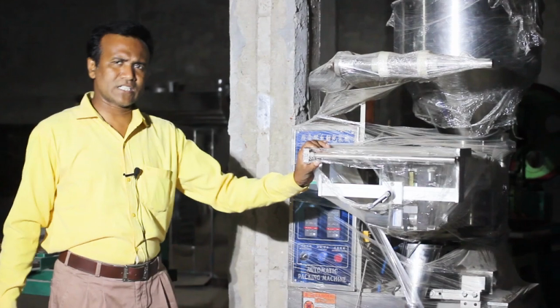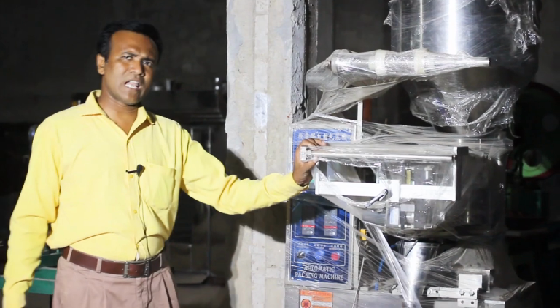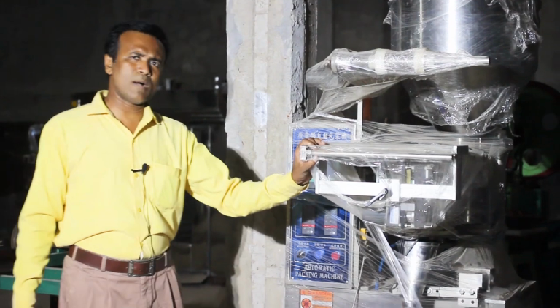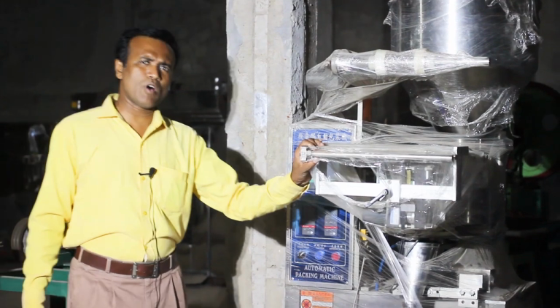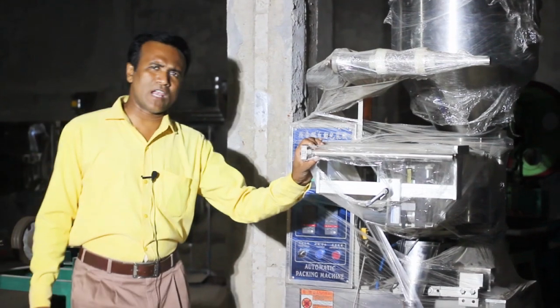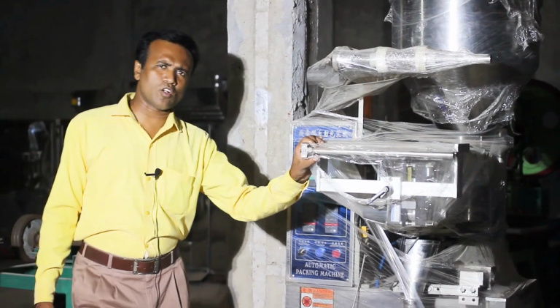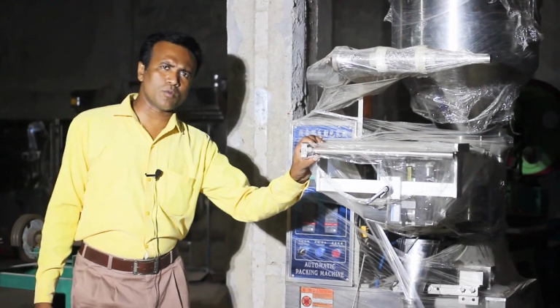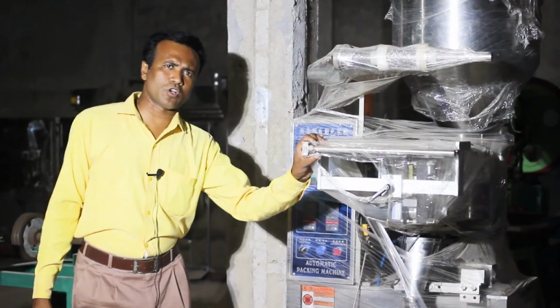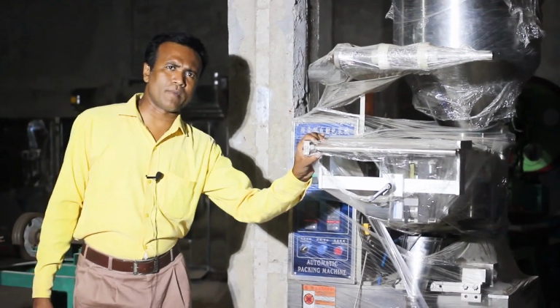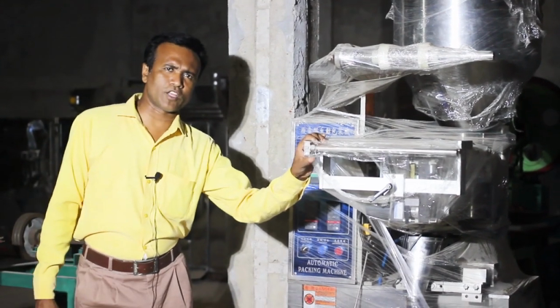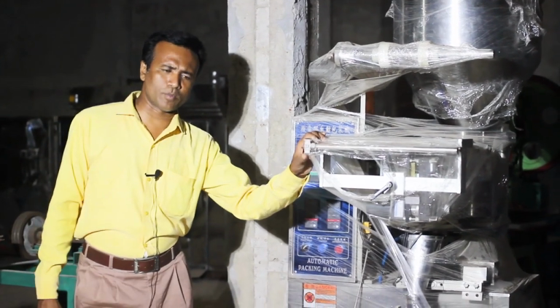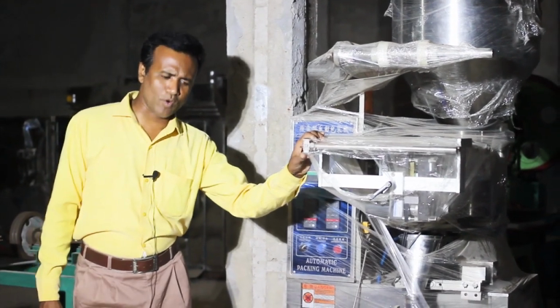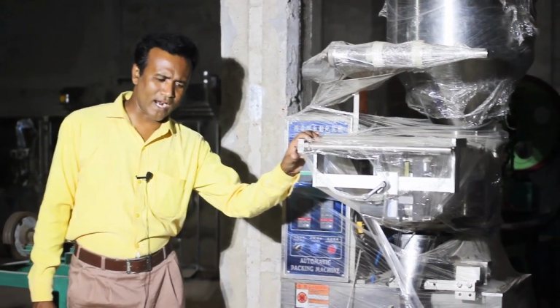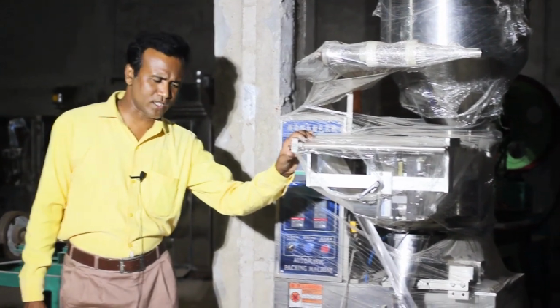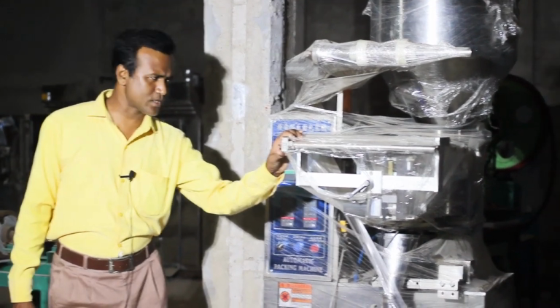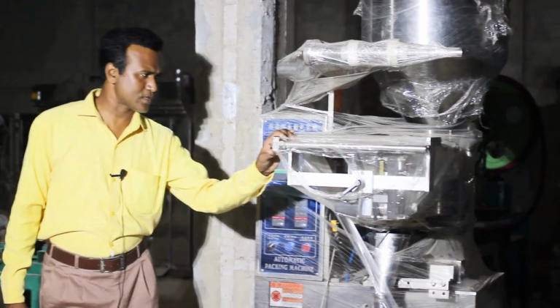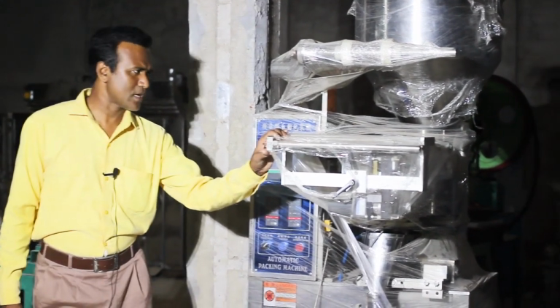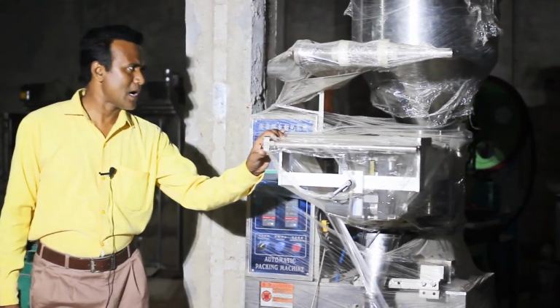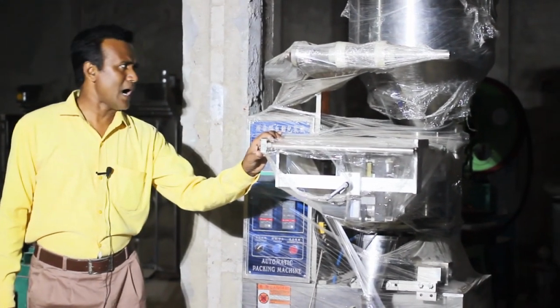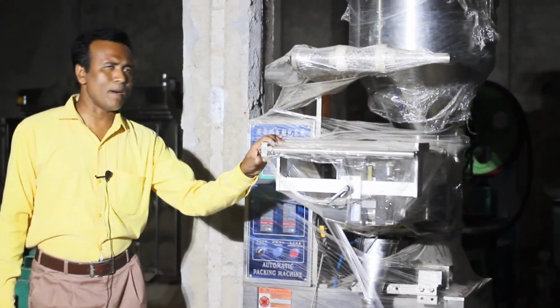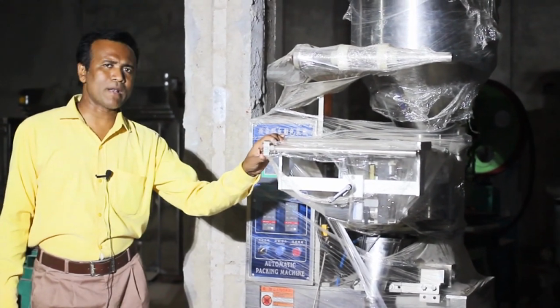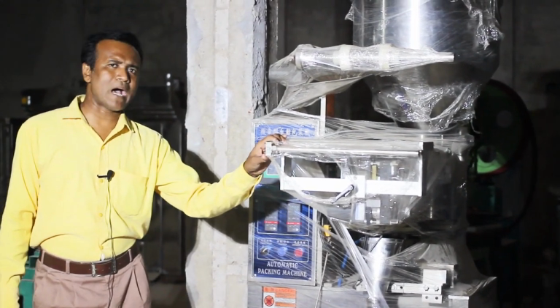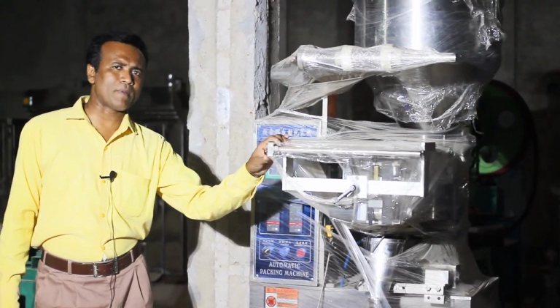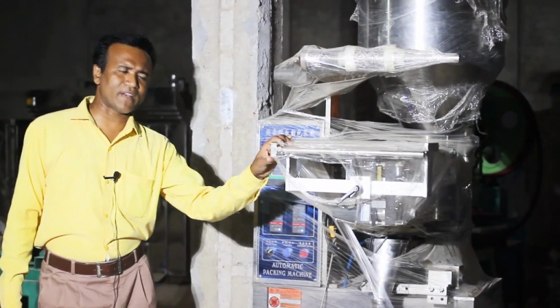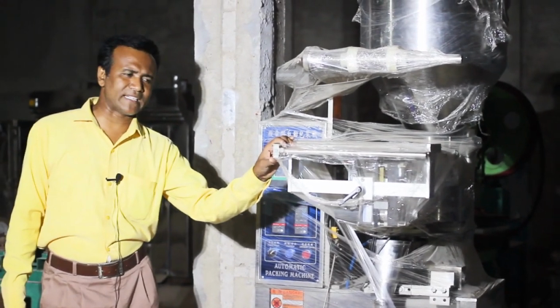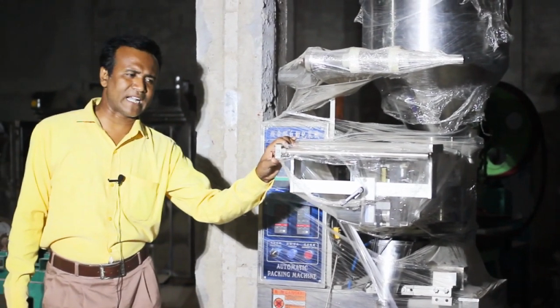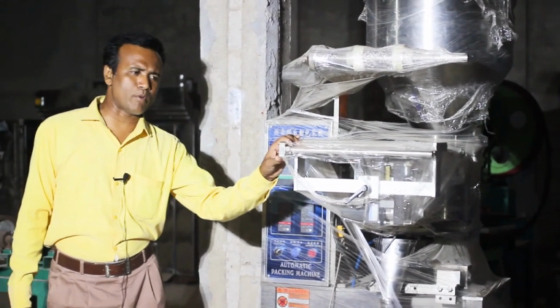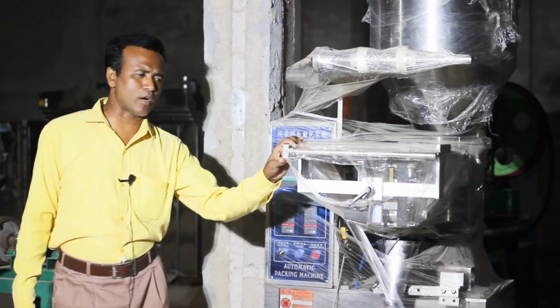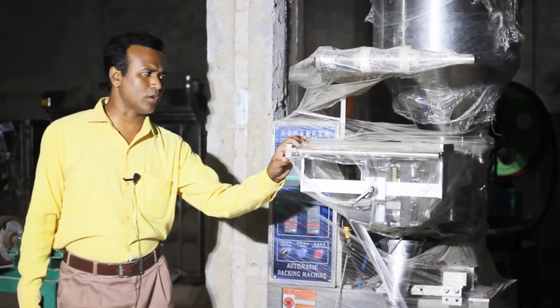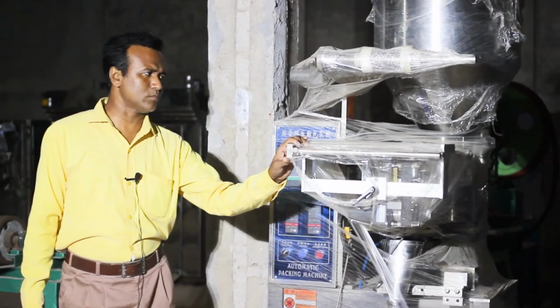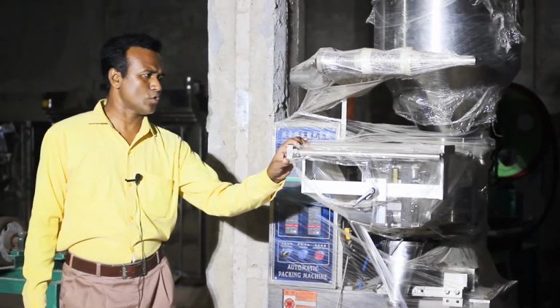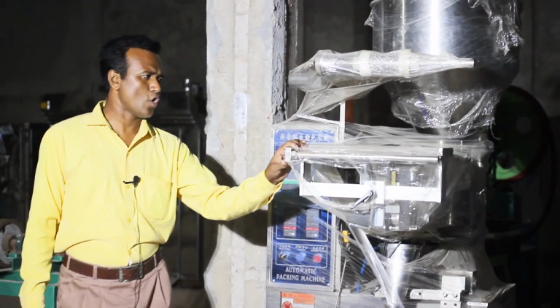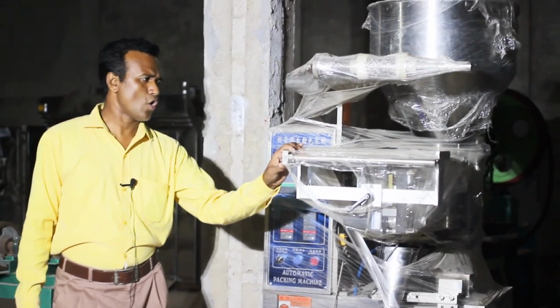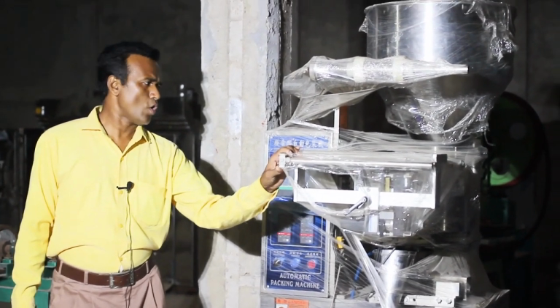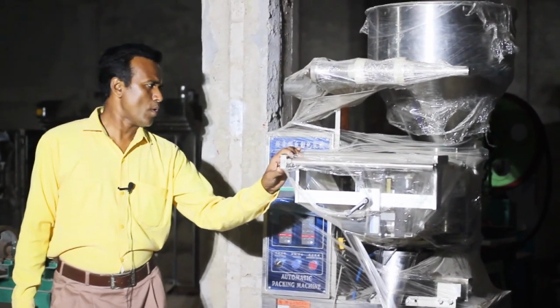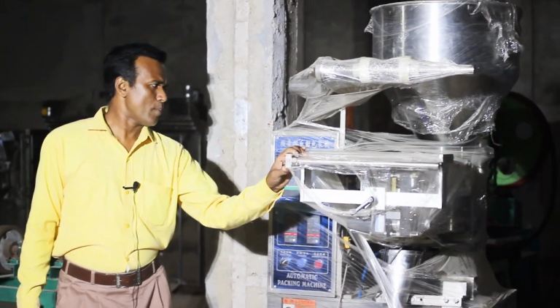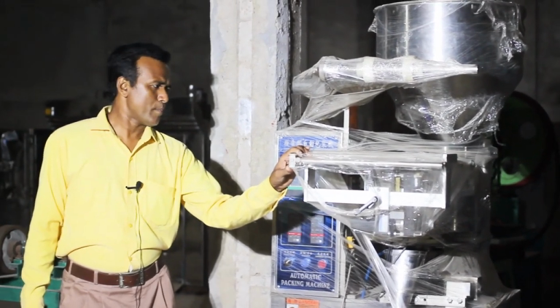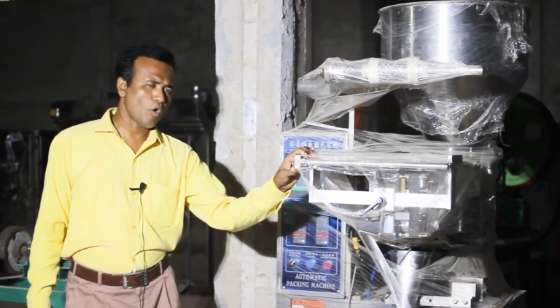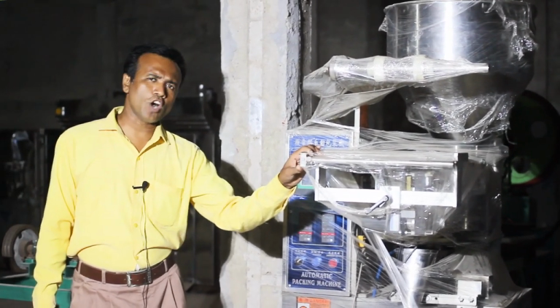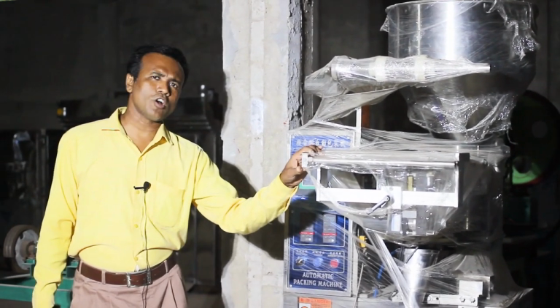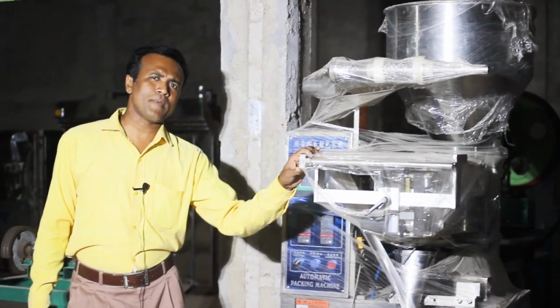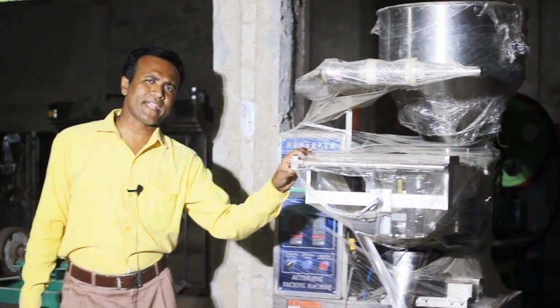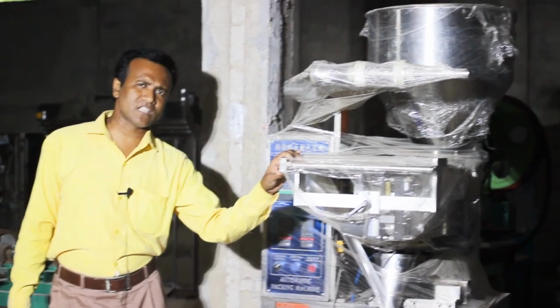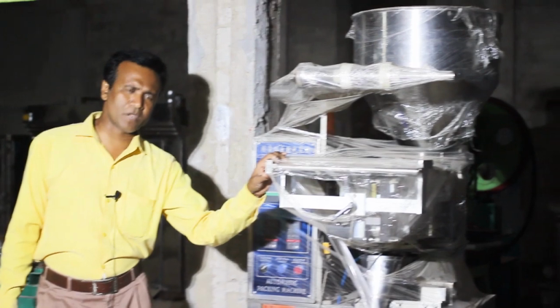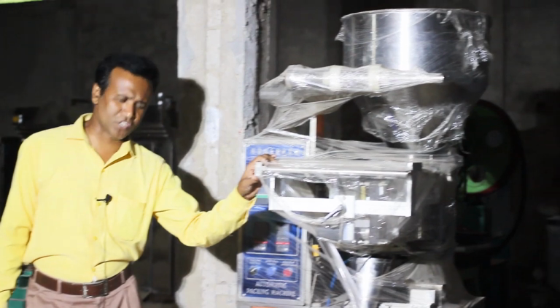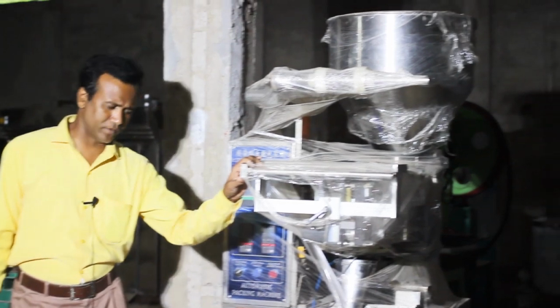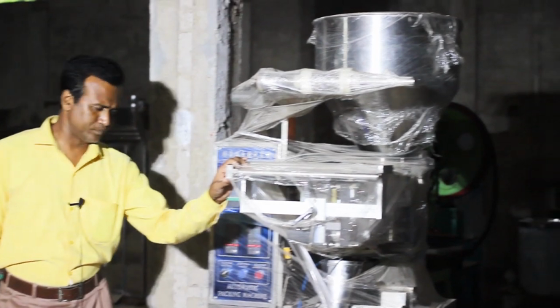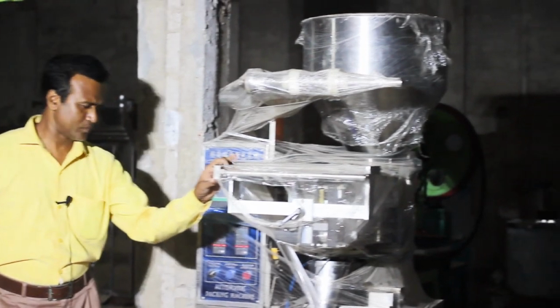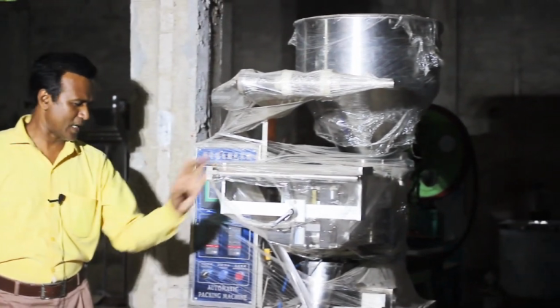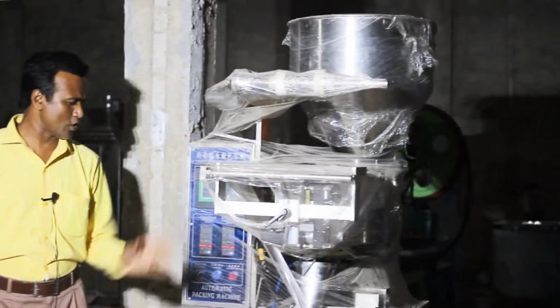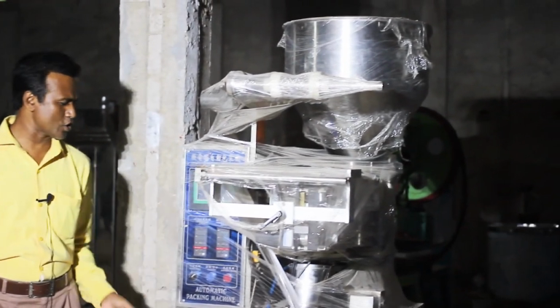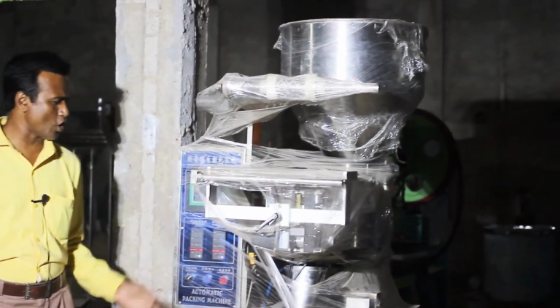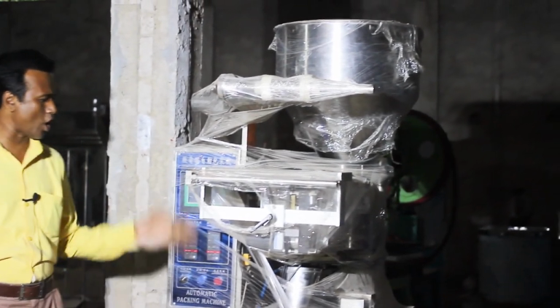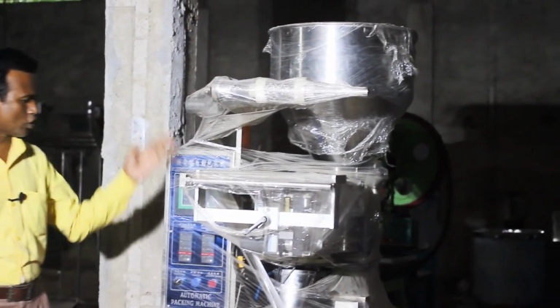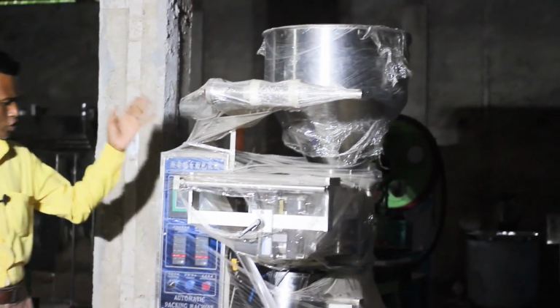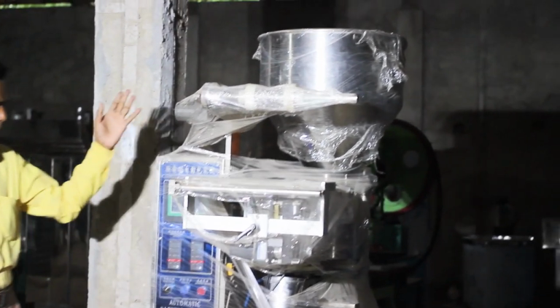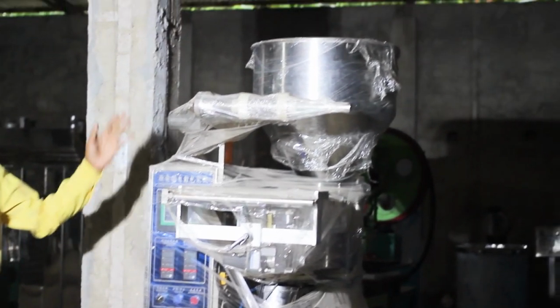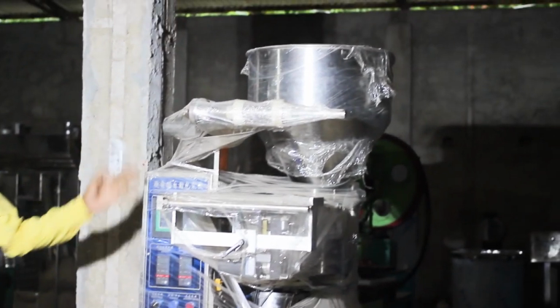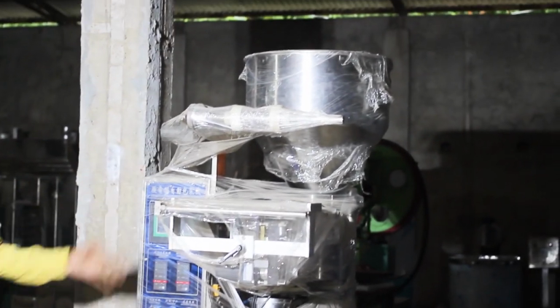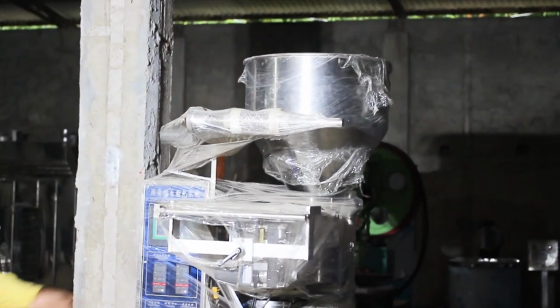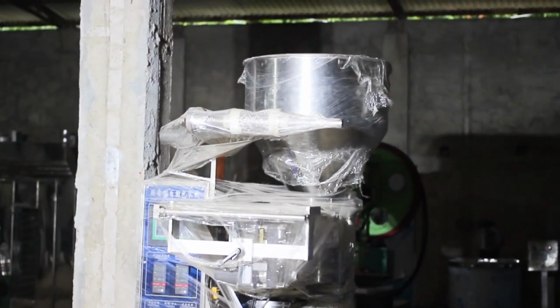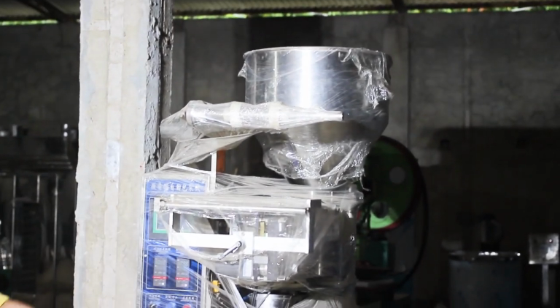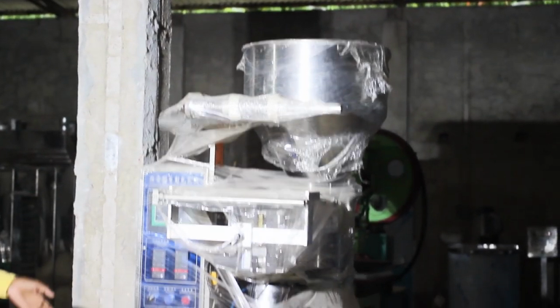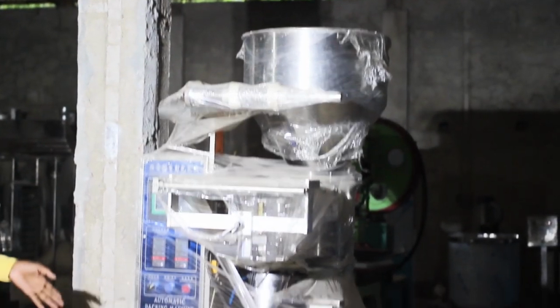Hello everyone, my viewers. We have seen our auto packaging machine. It is an auto packaging machine.